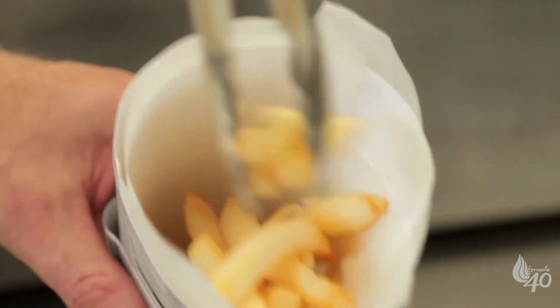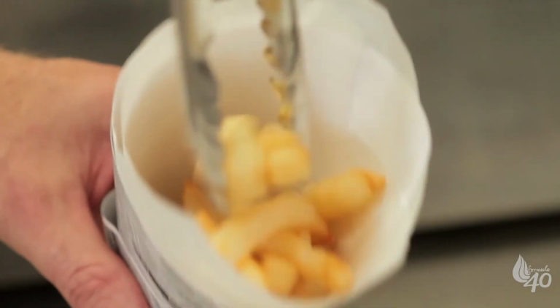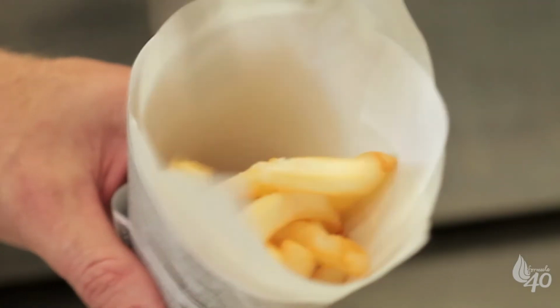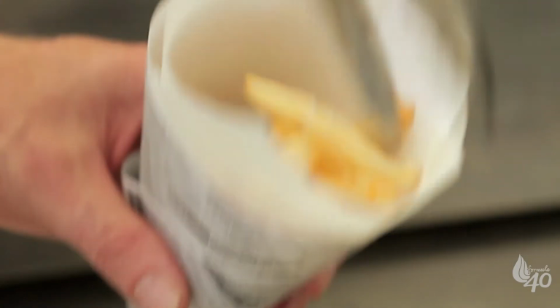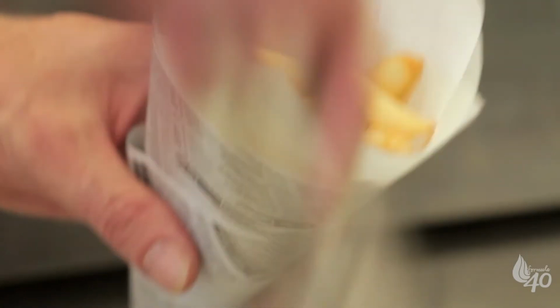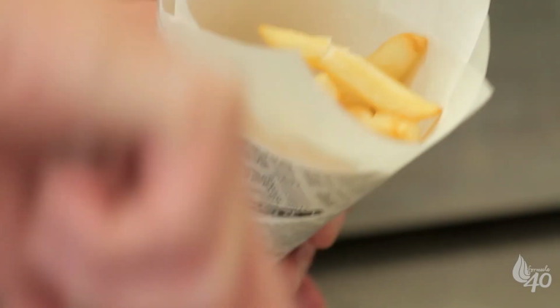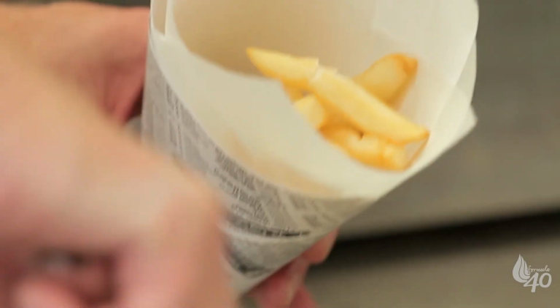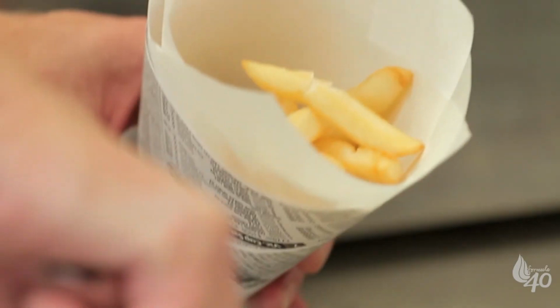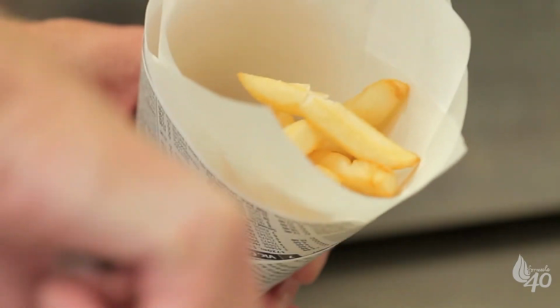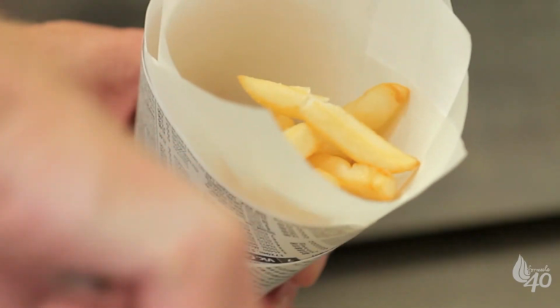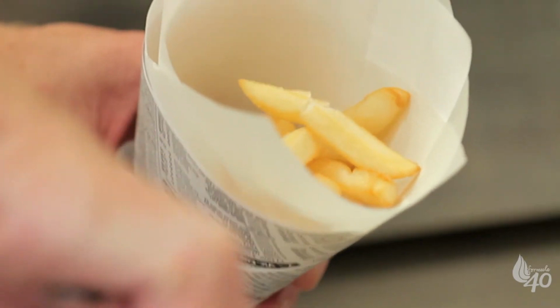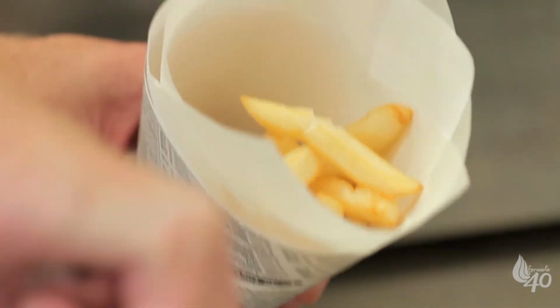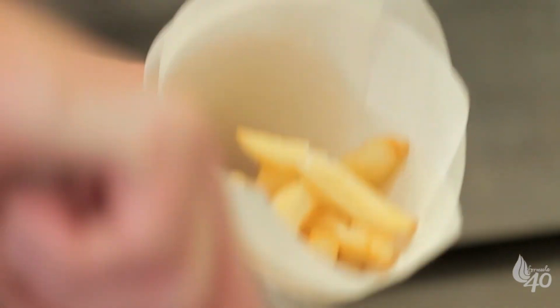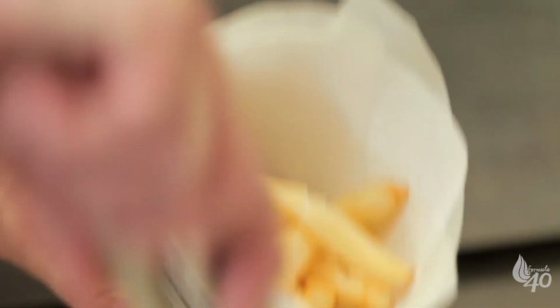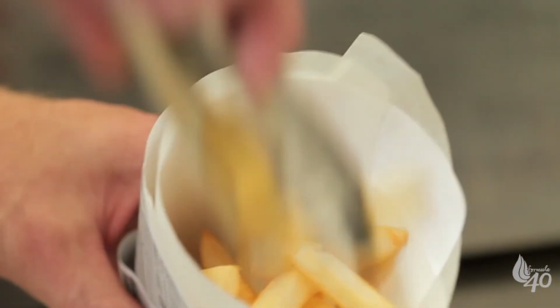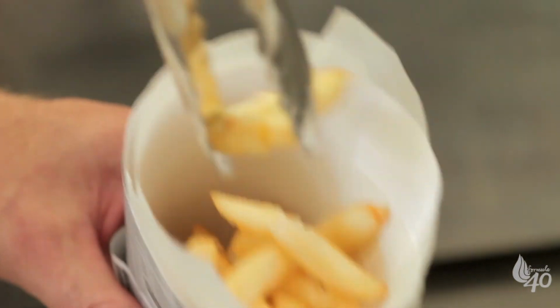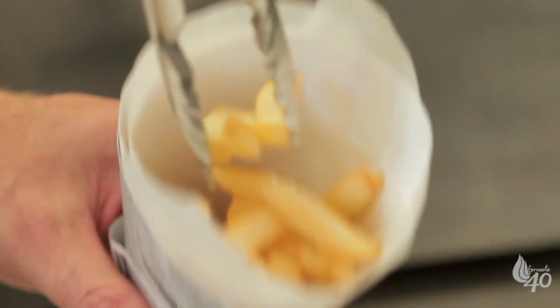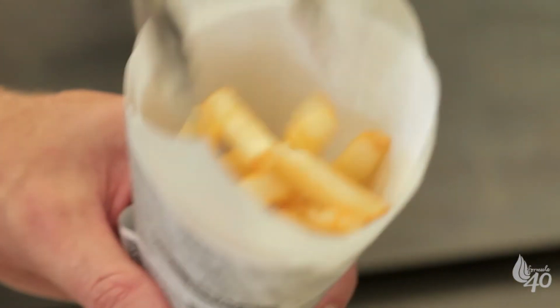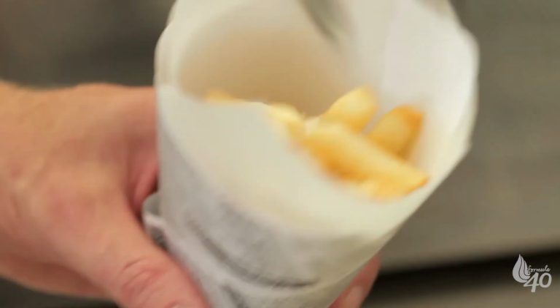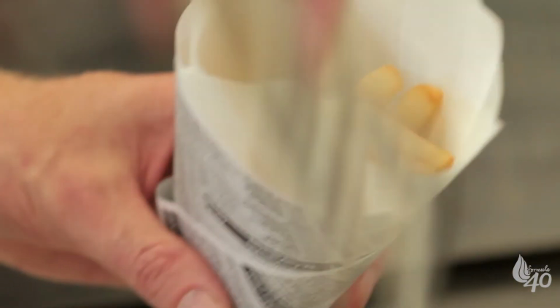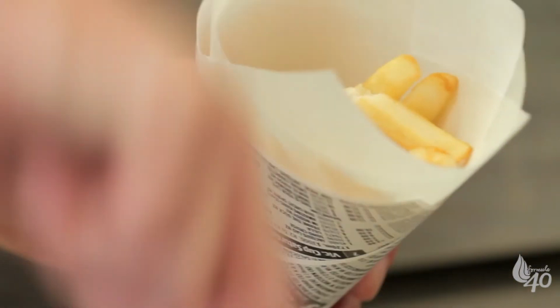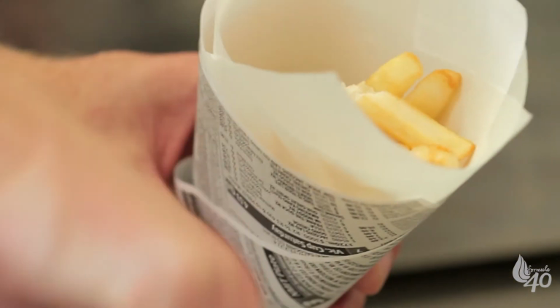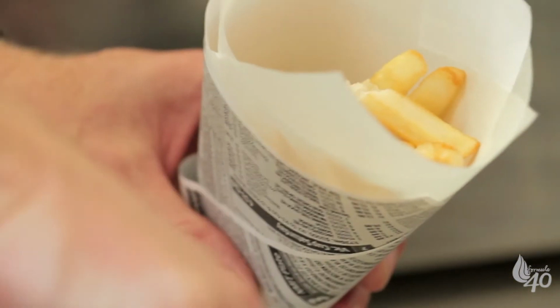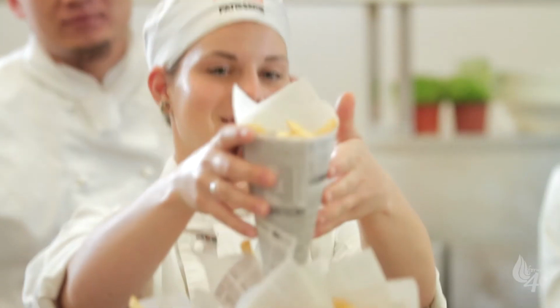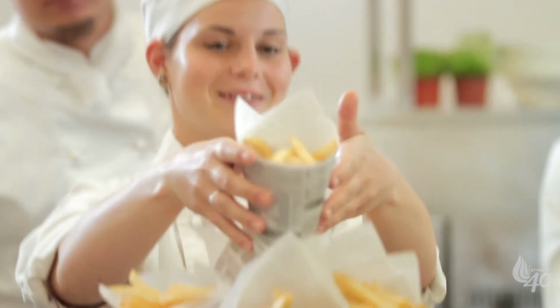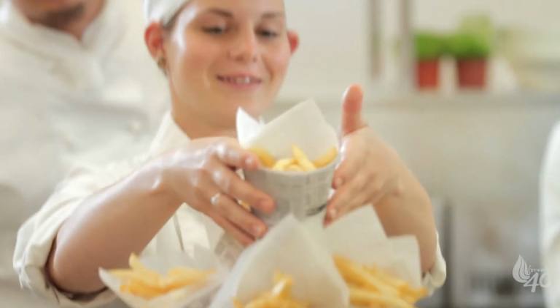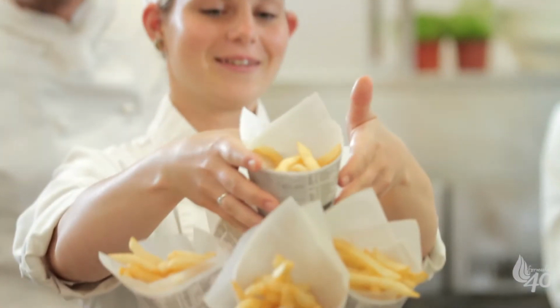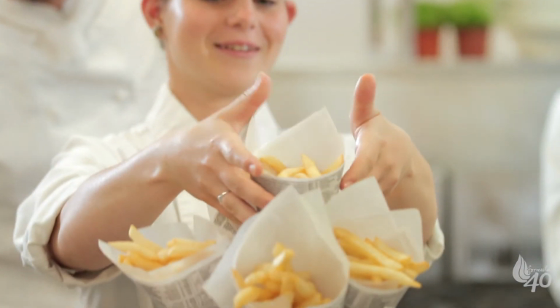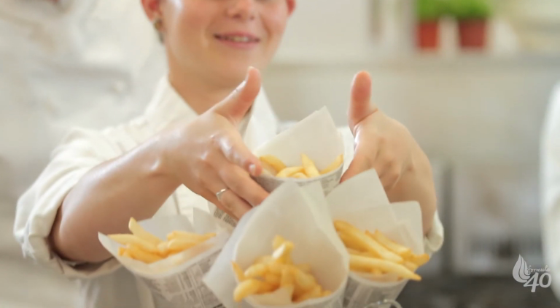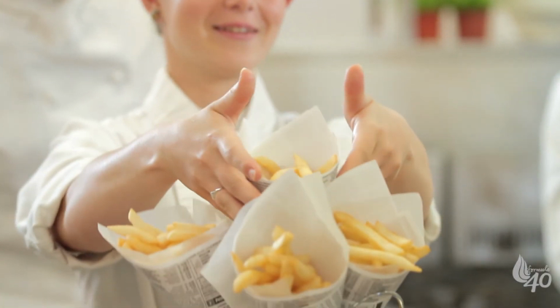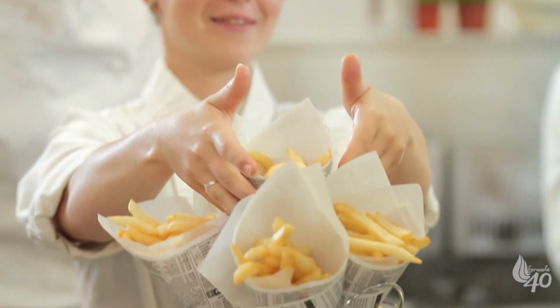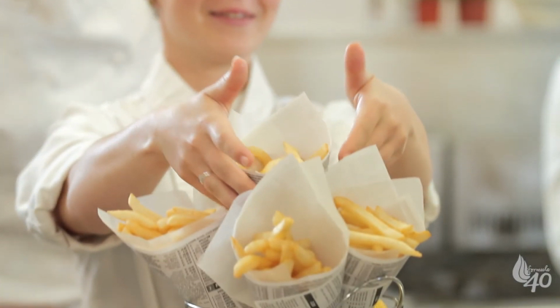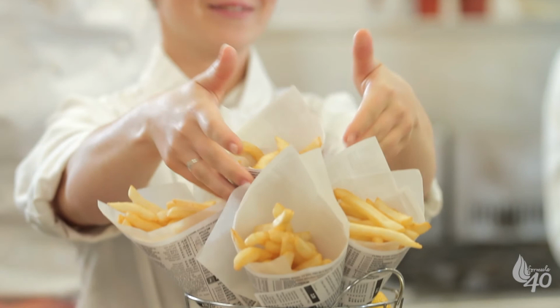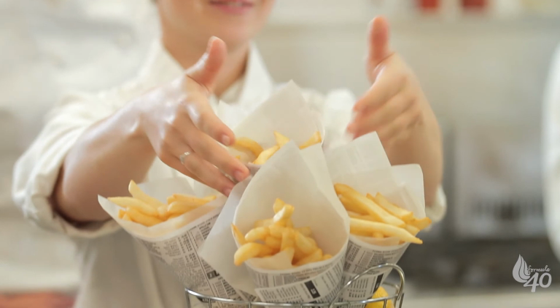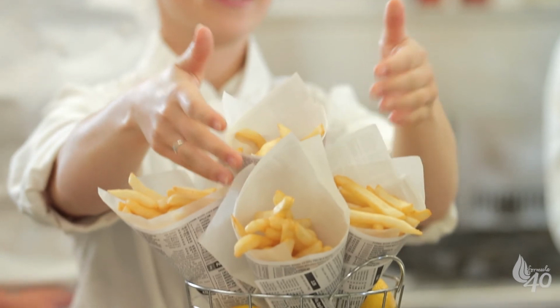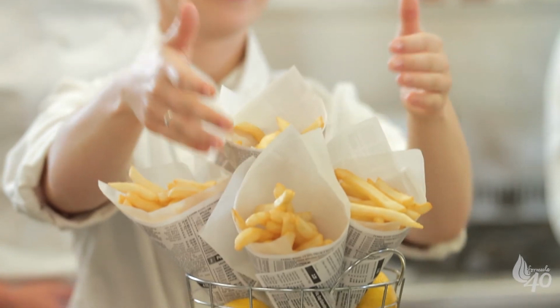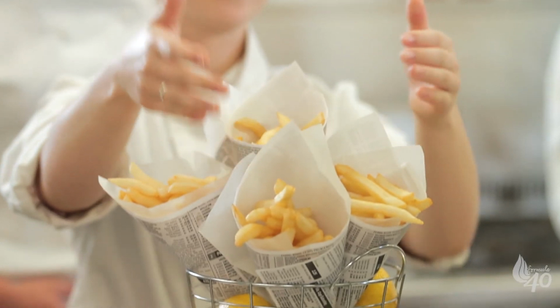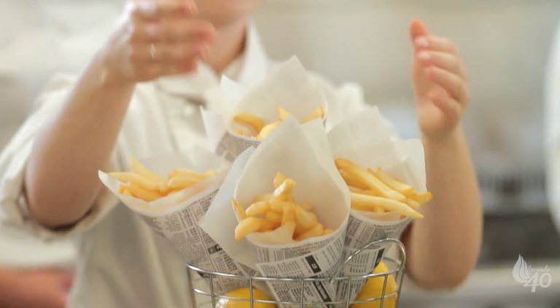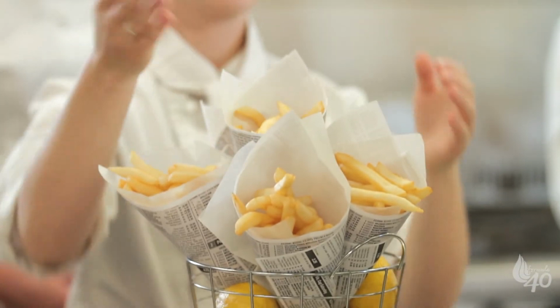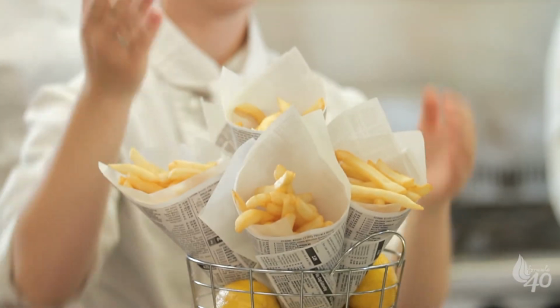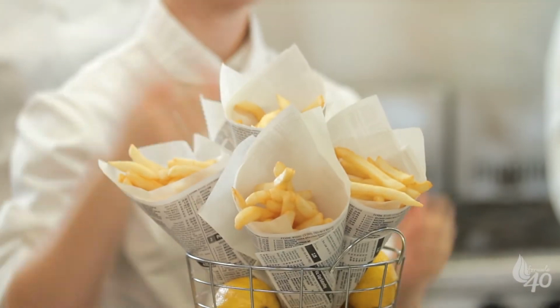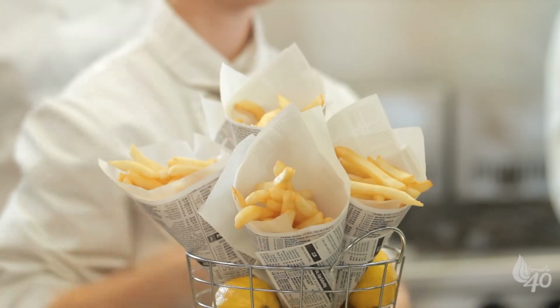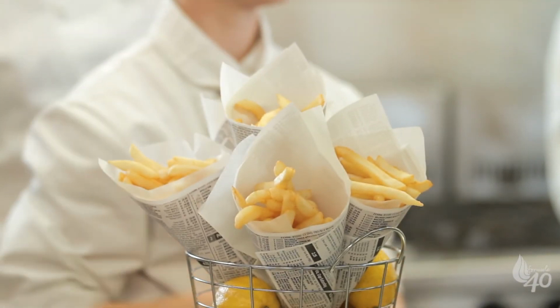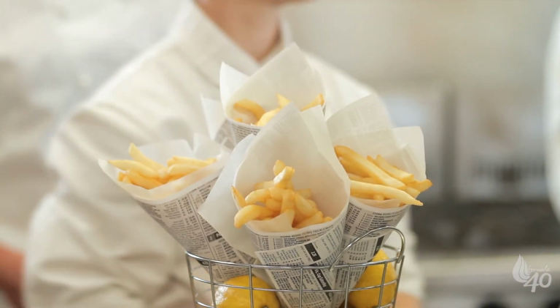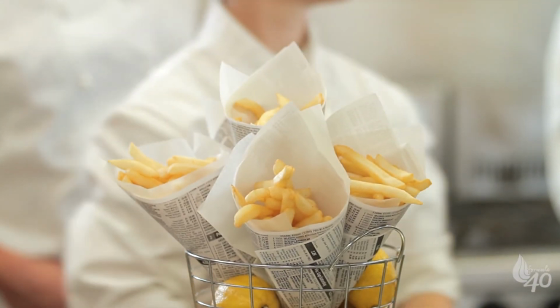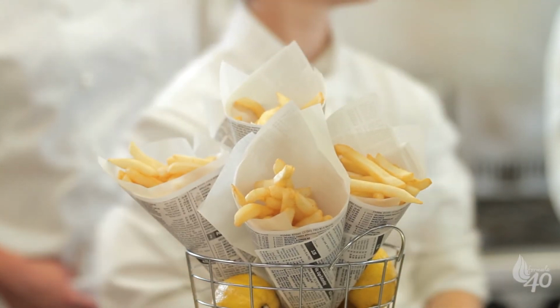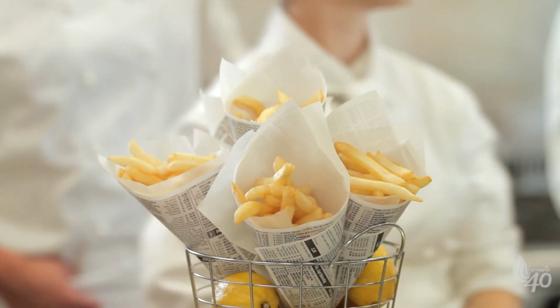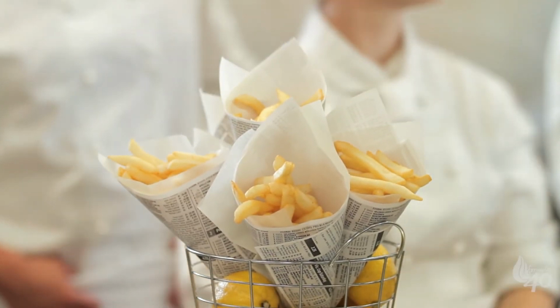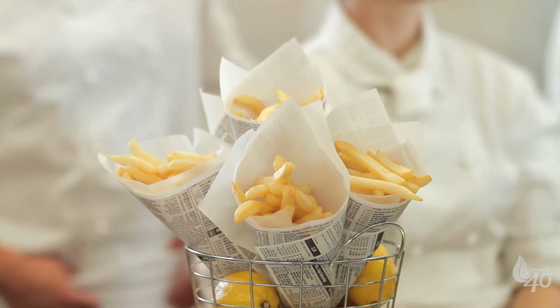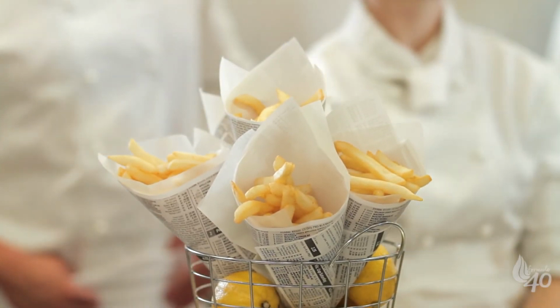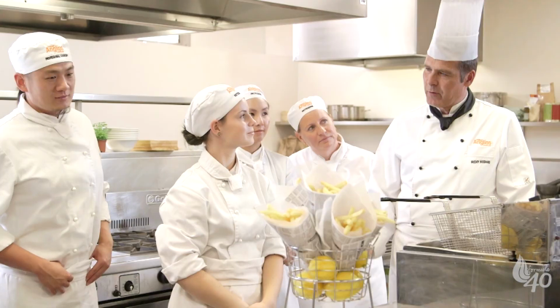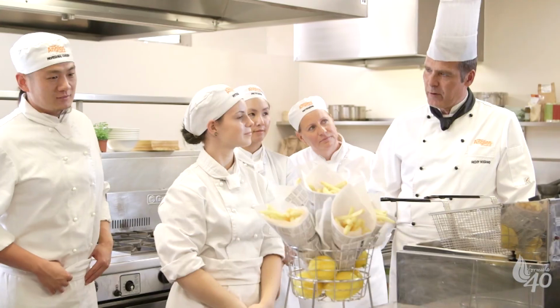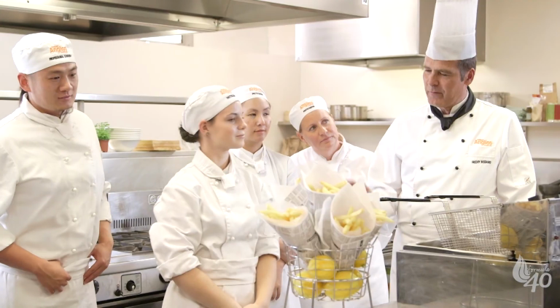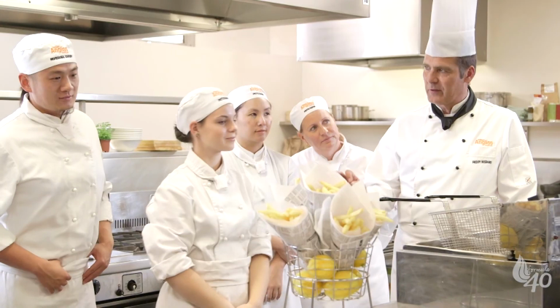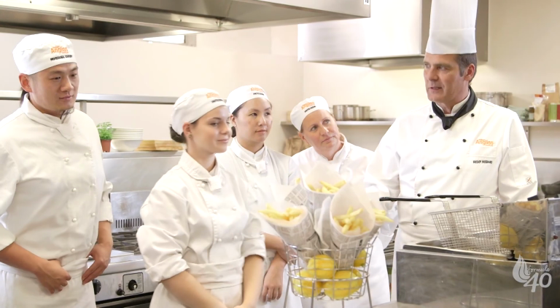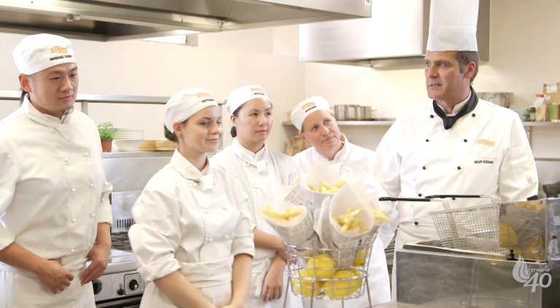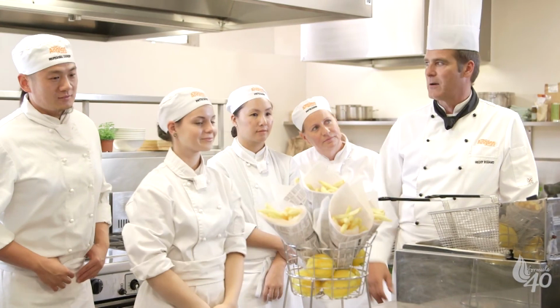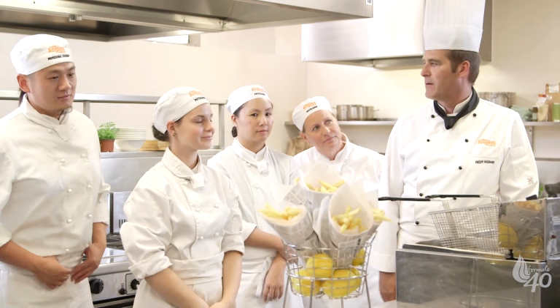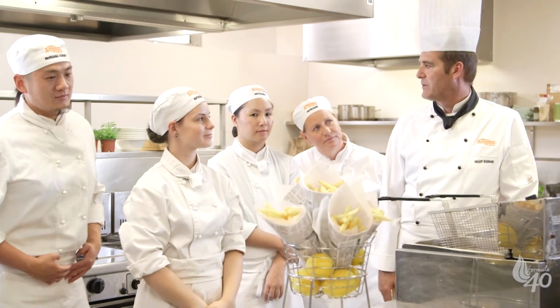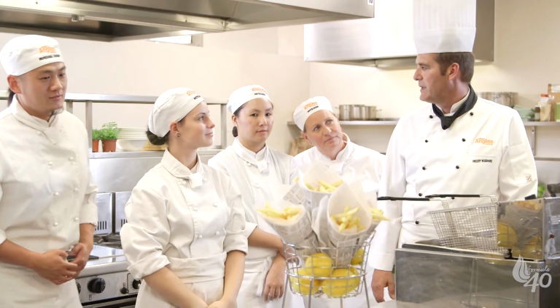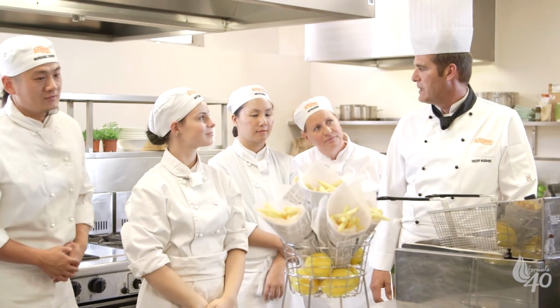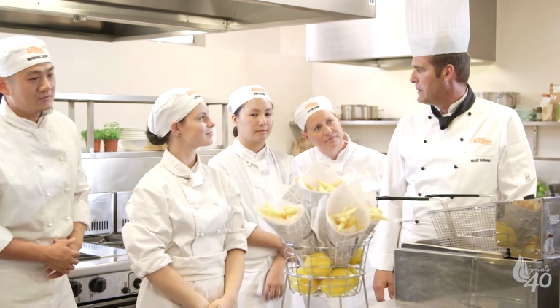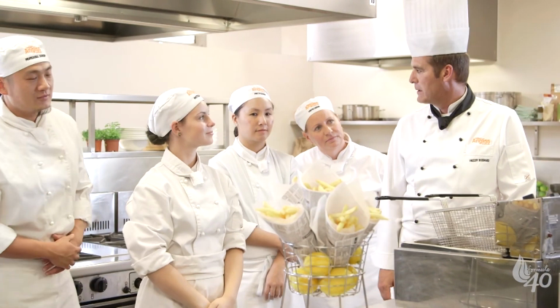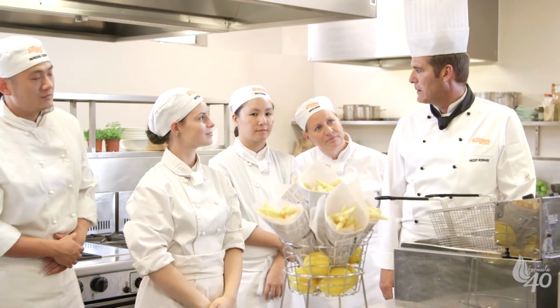Now these are perfect chips — golden on the outside, crunchy on the edges and perfectly soft in the middle.